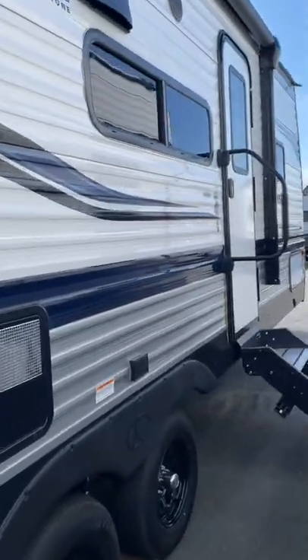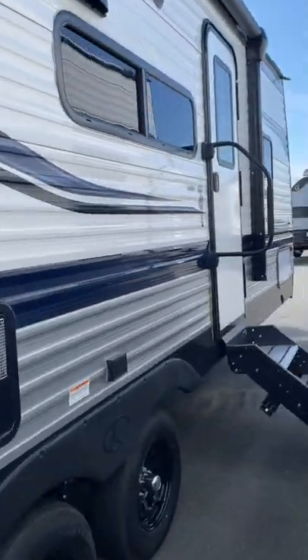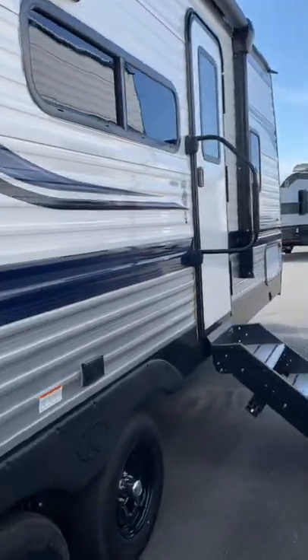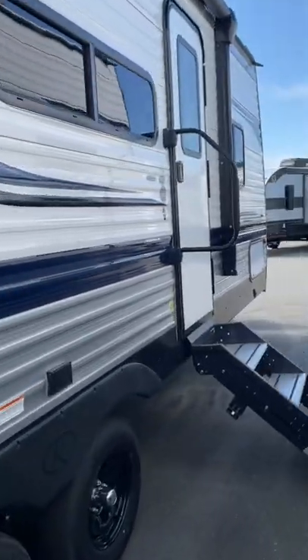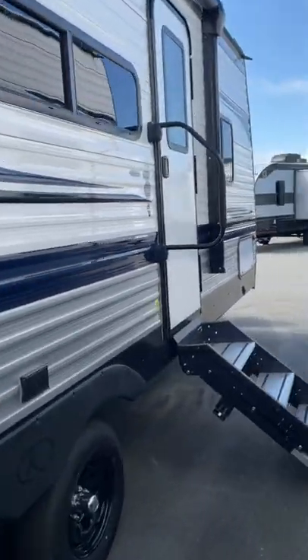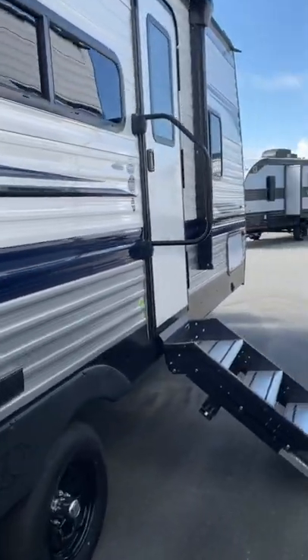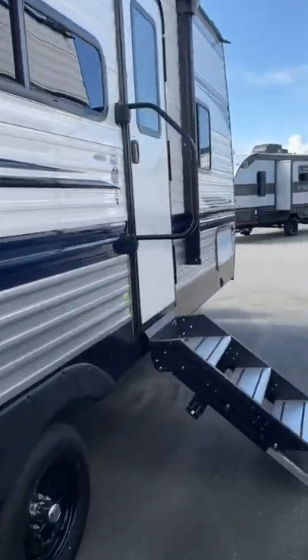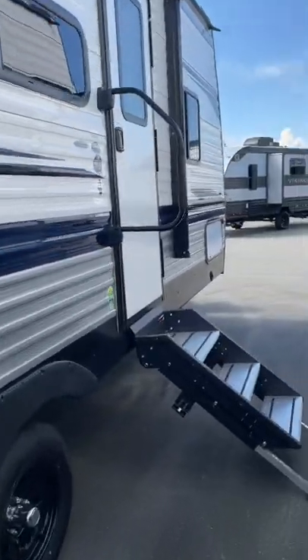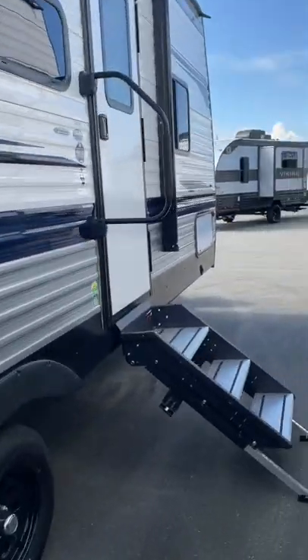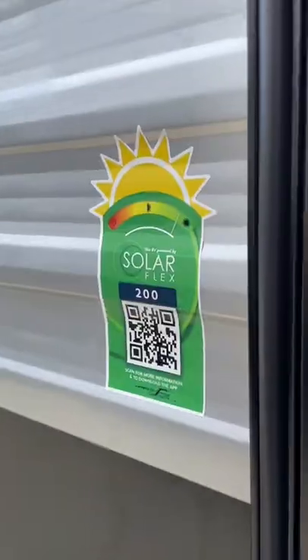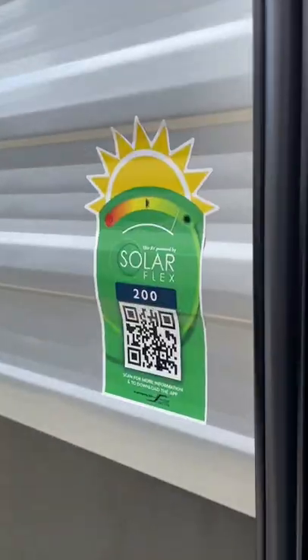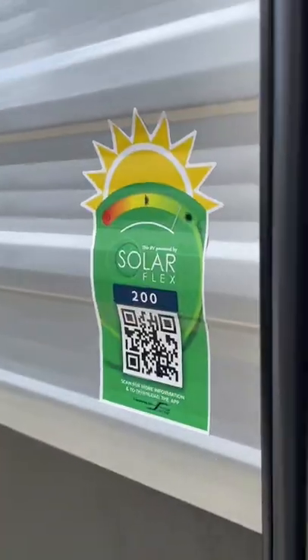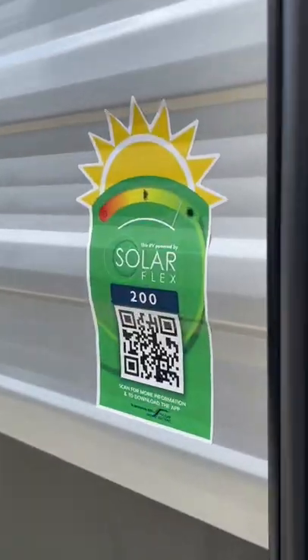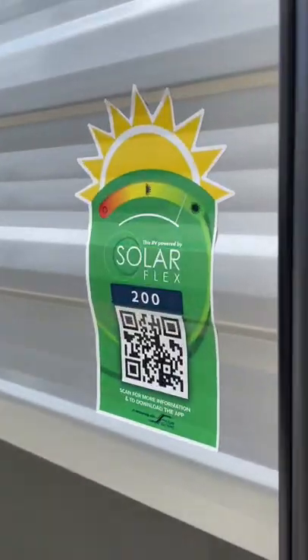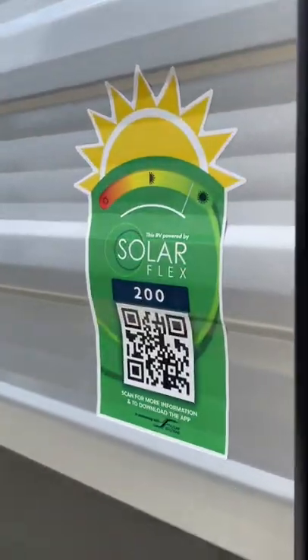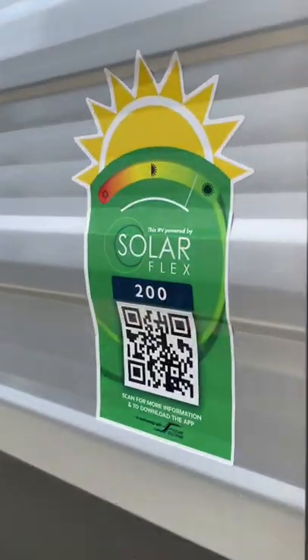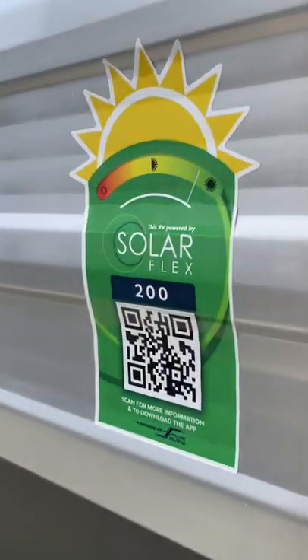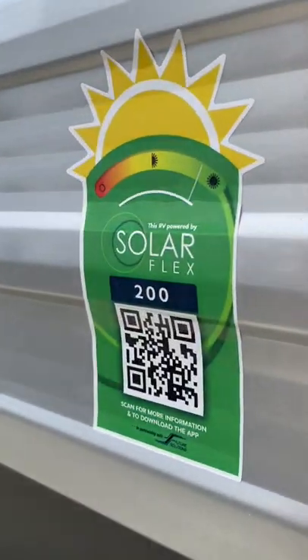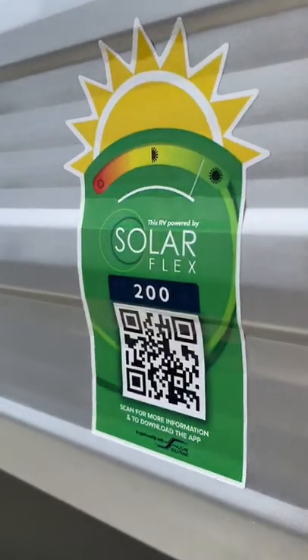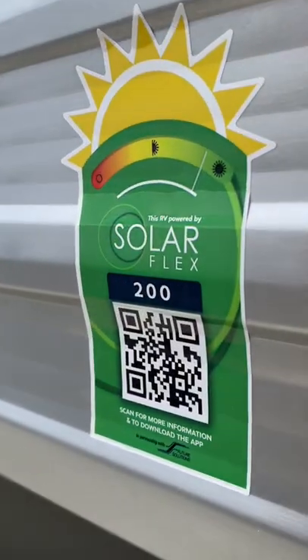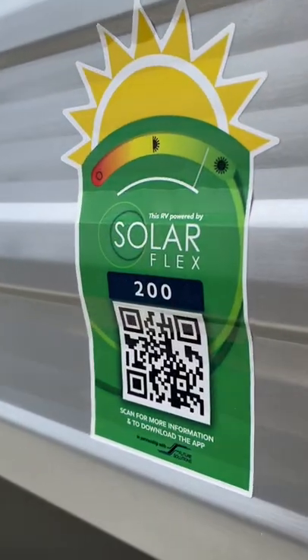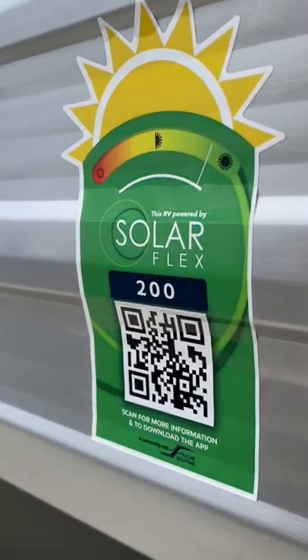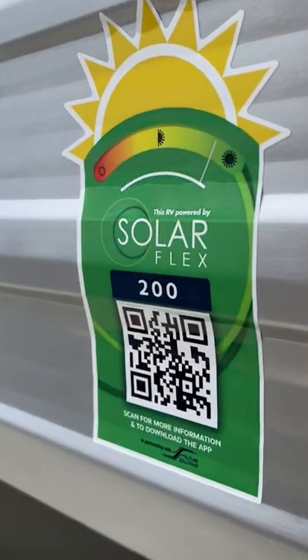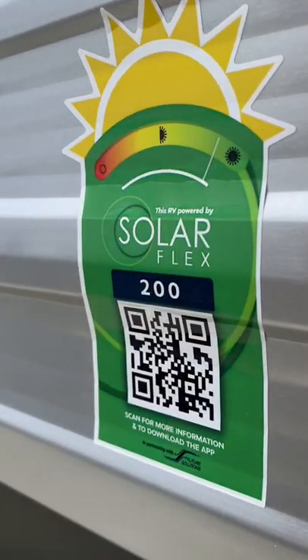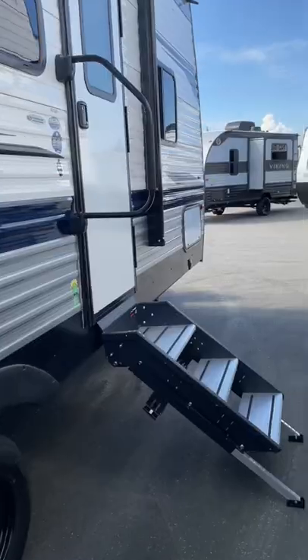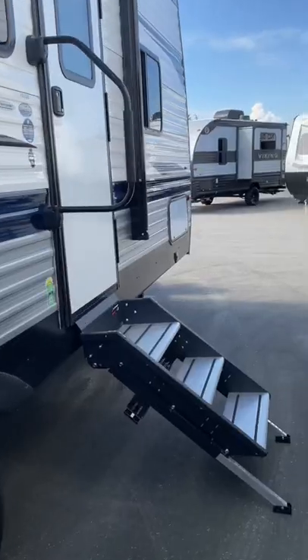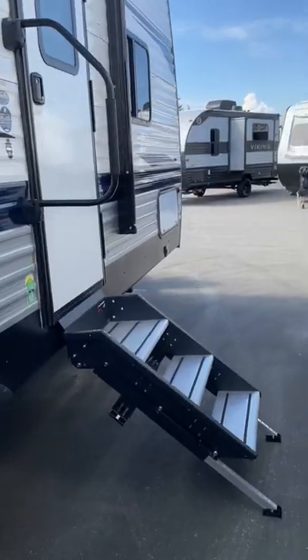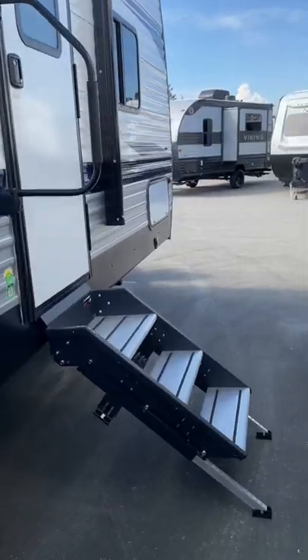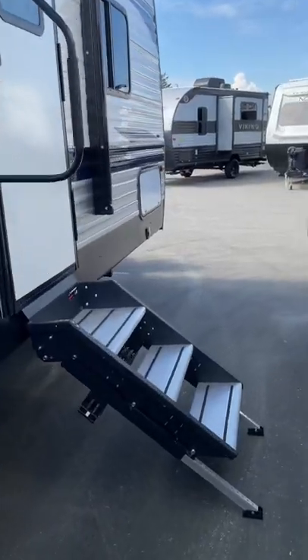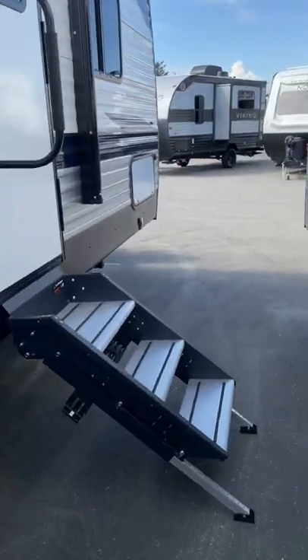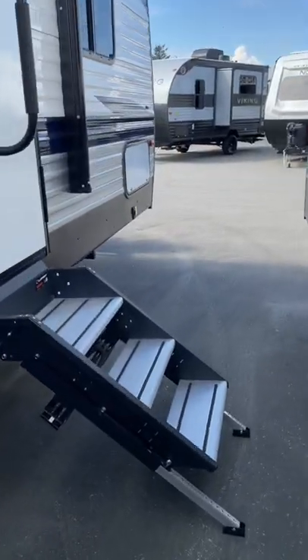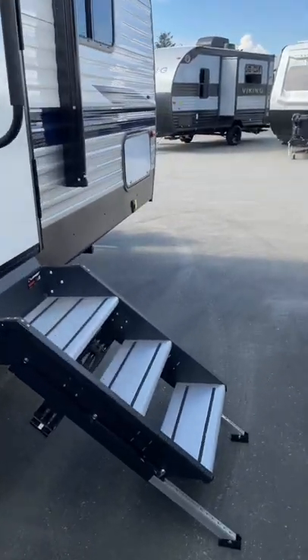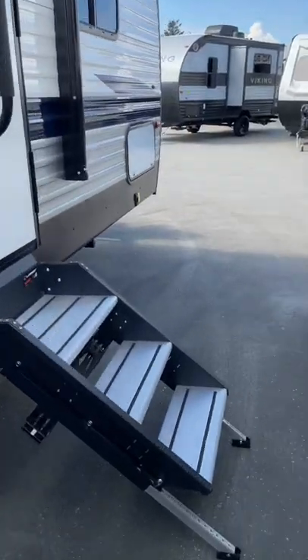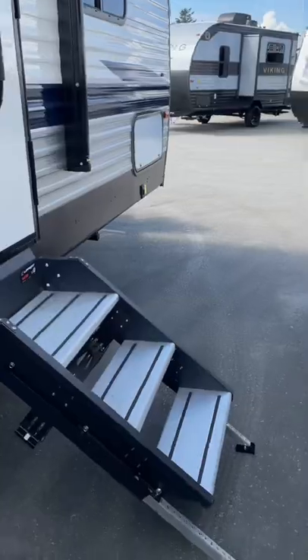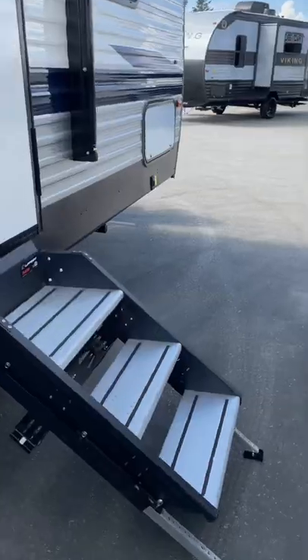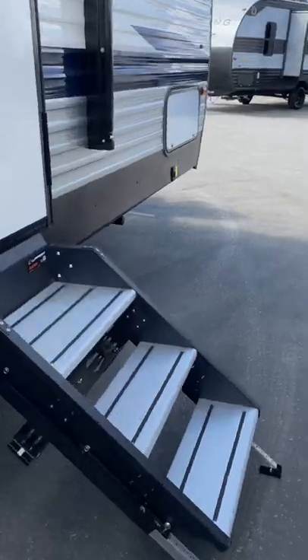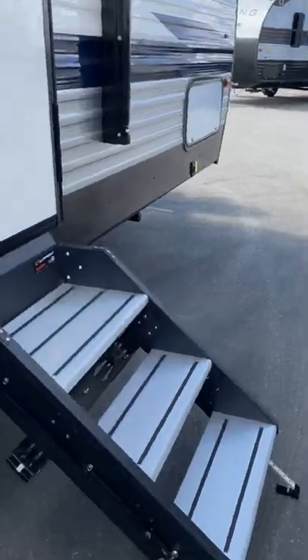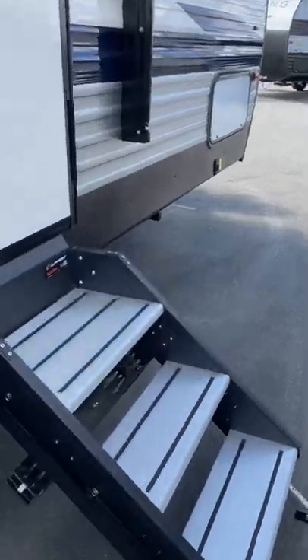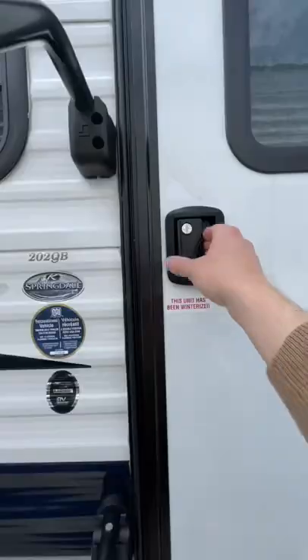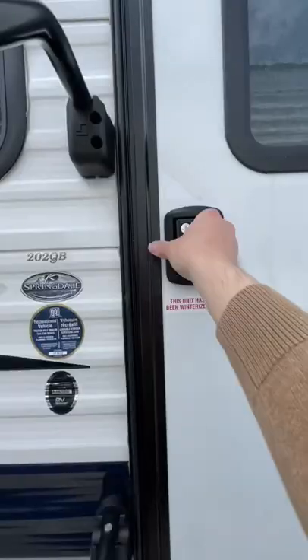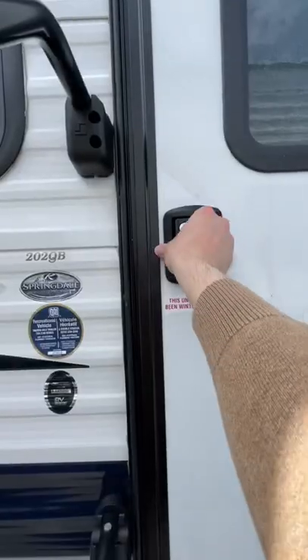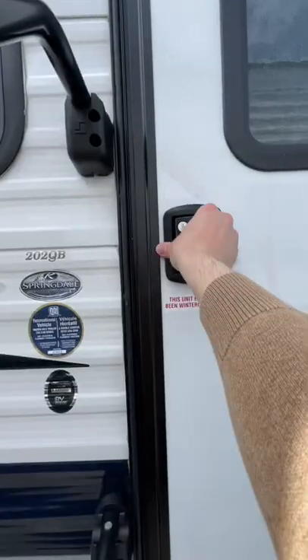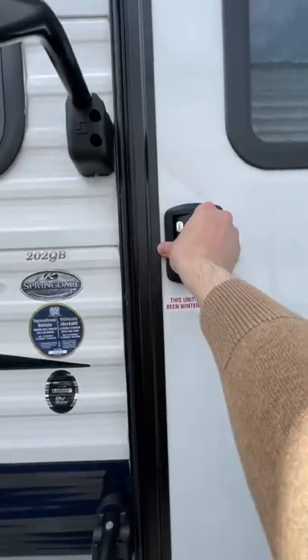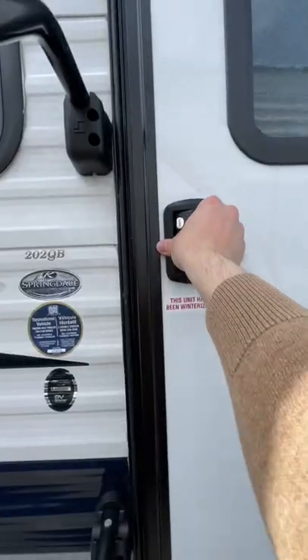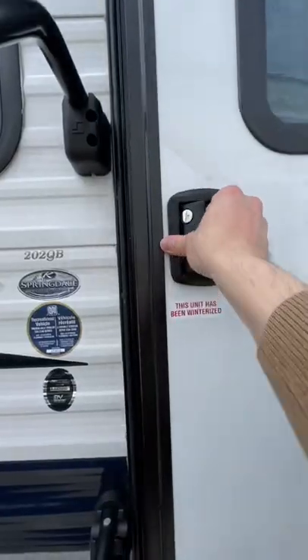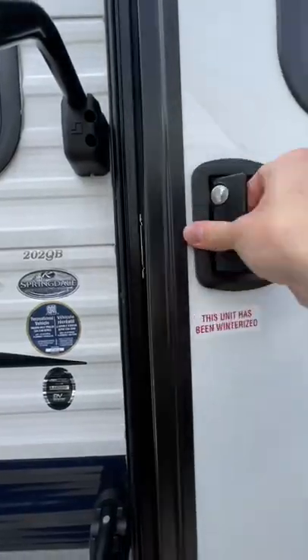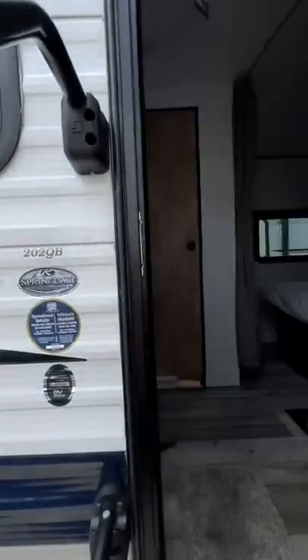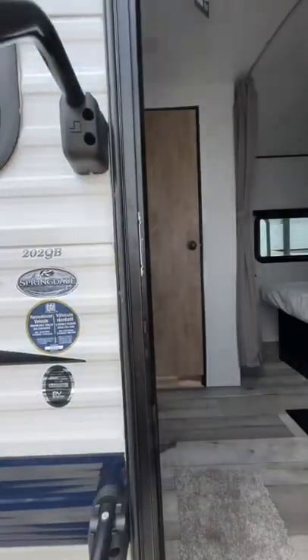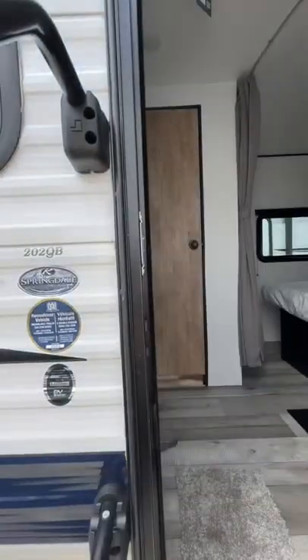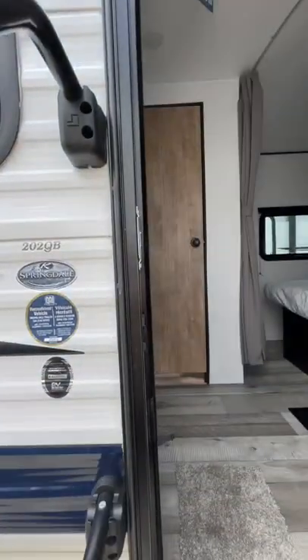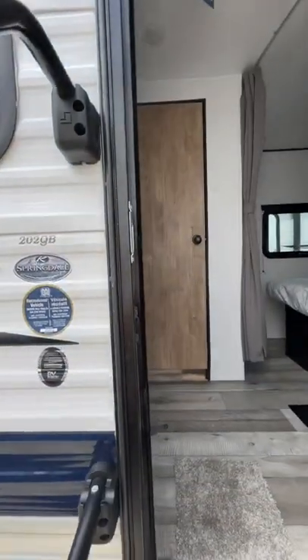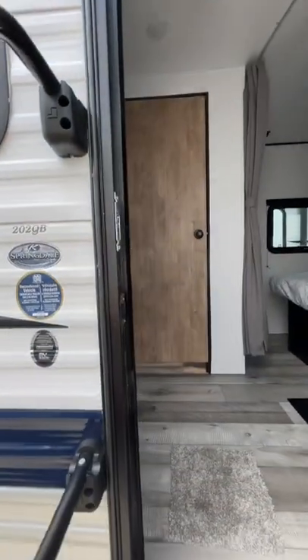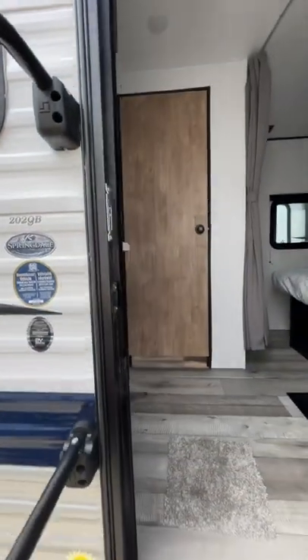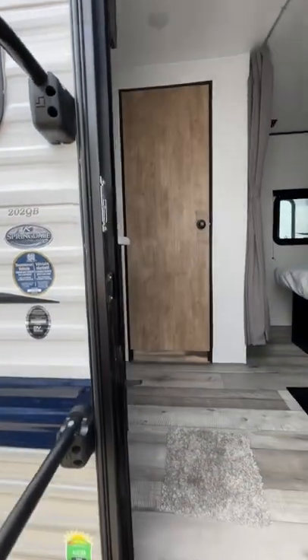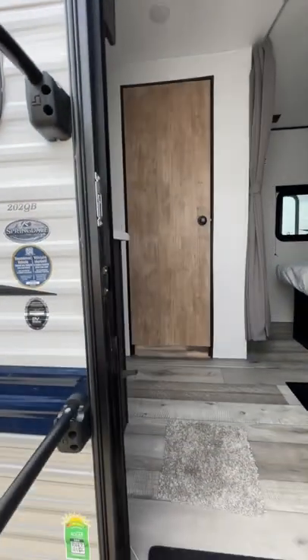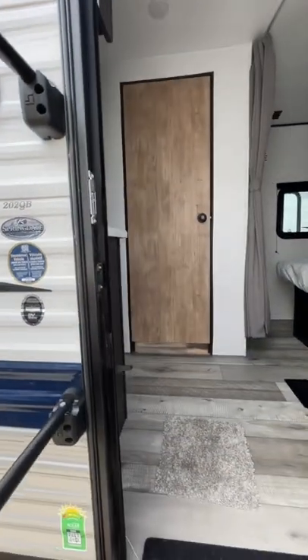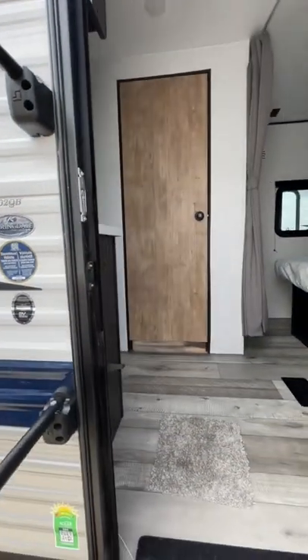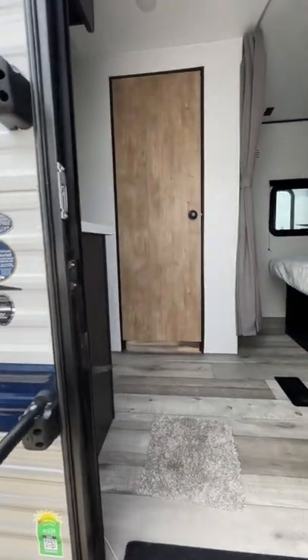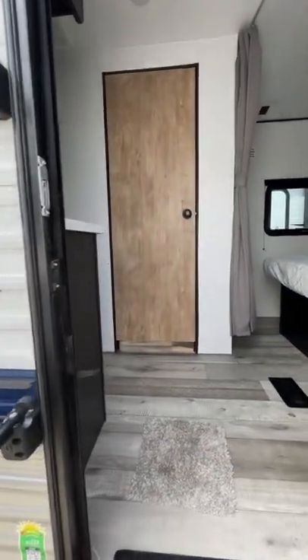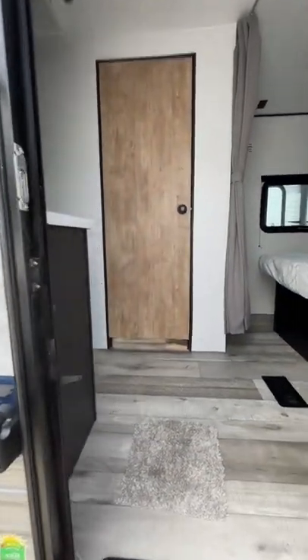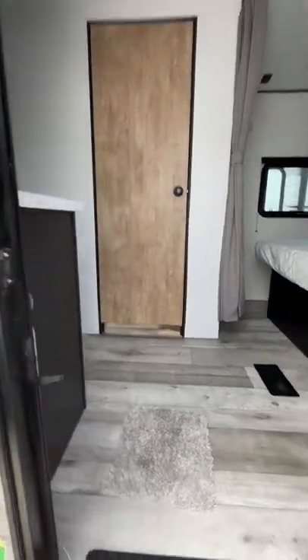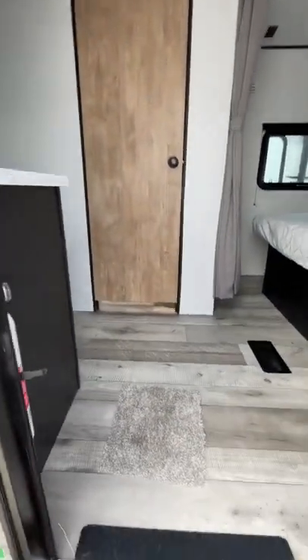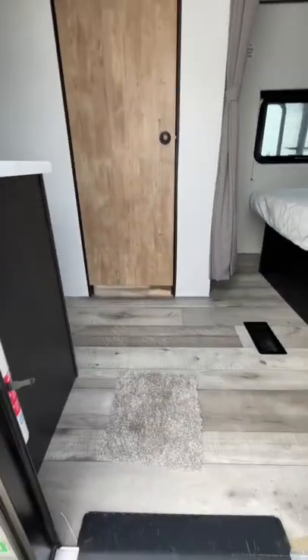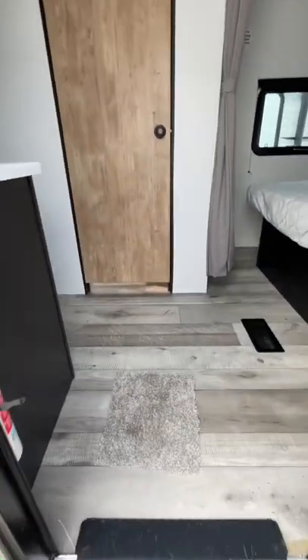It's got AC, a 200 watt solar system, power stabilizers, winter package, and a three year structural warranty.